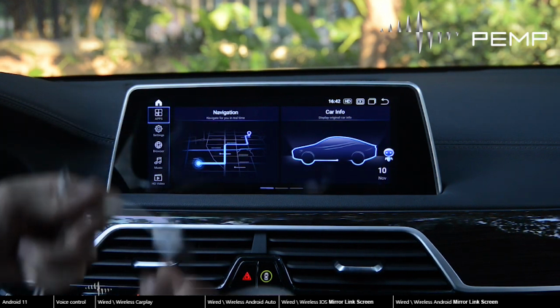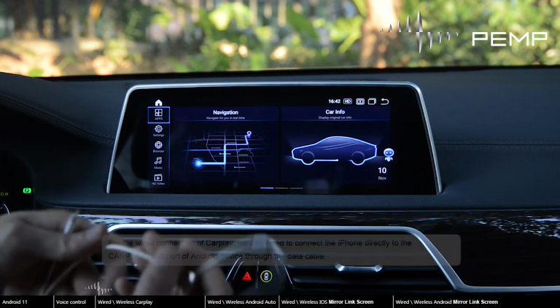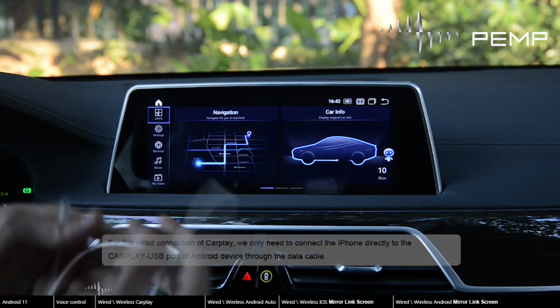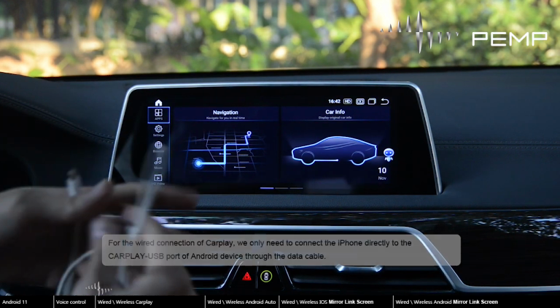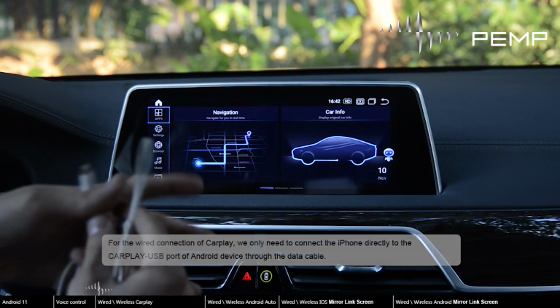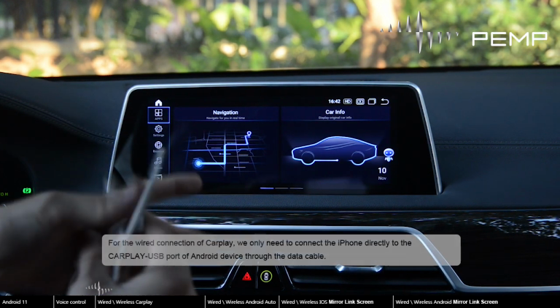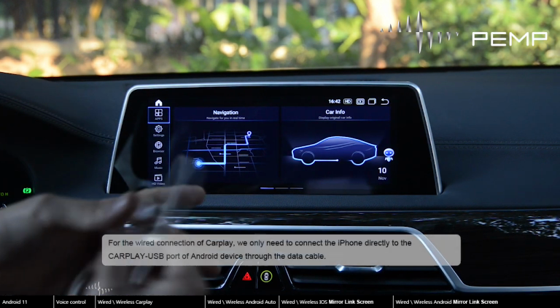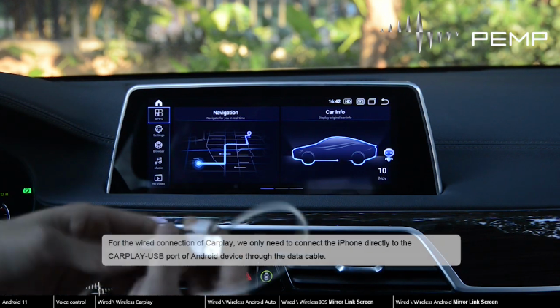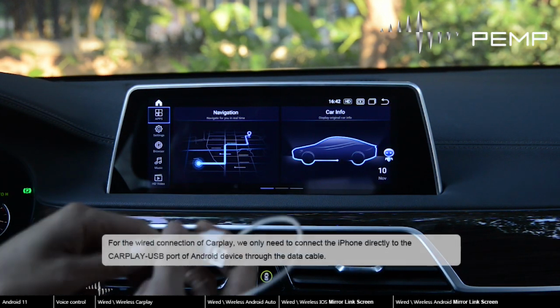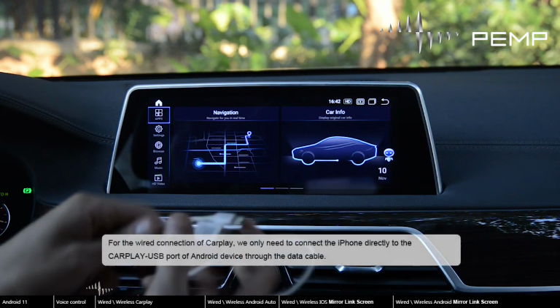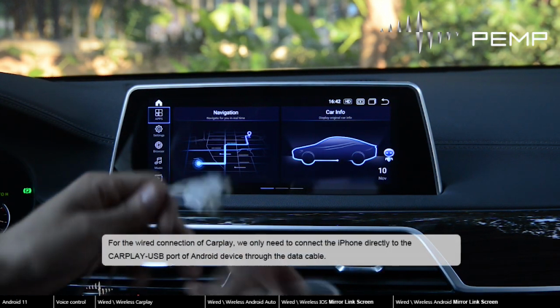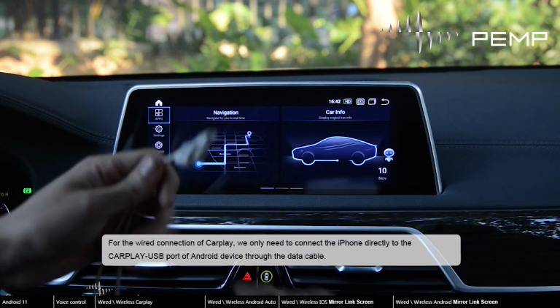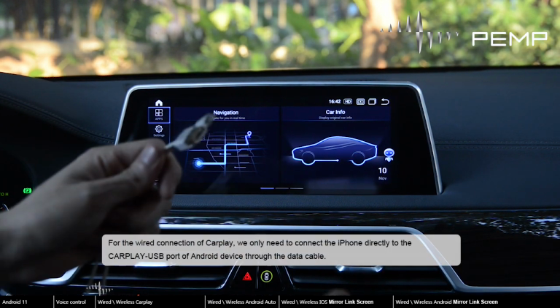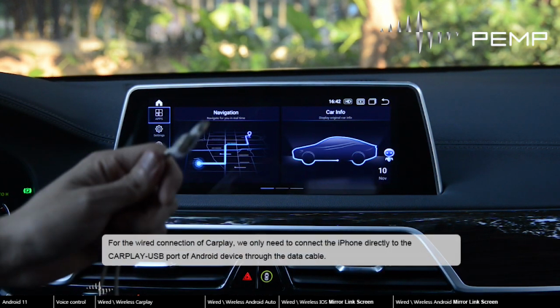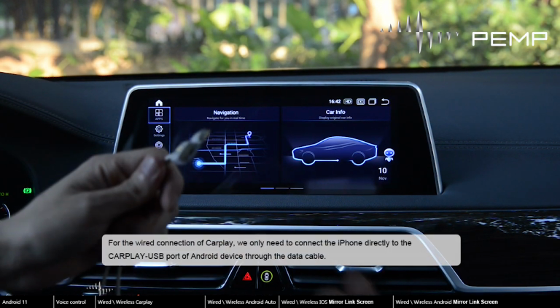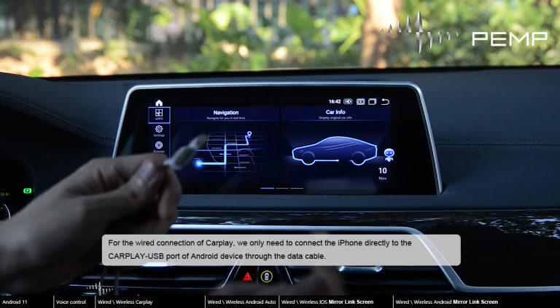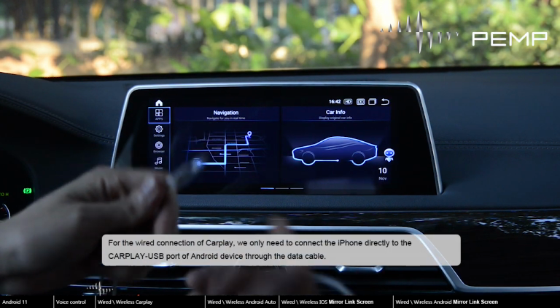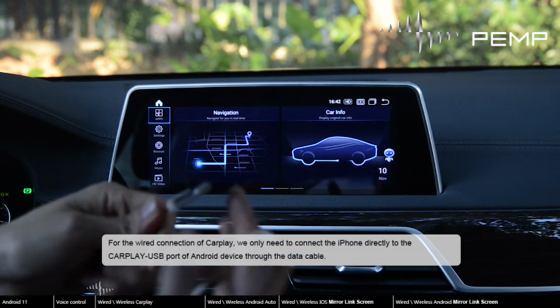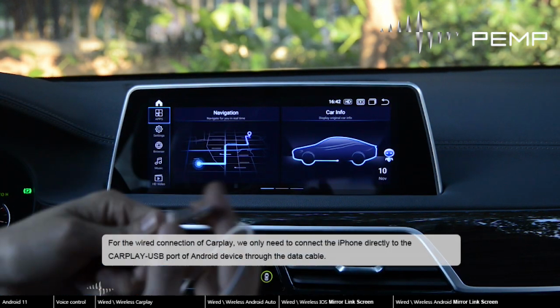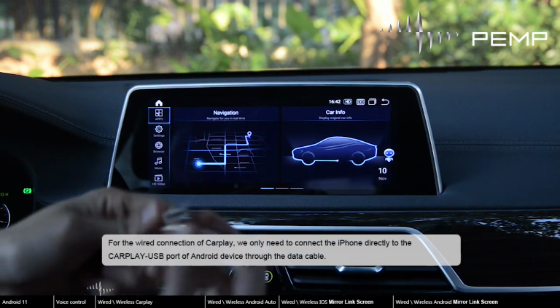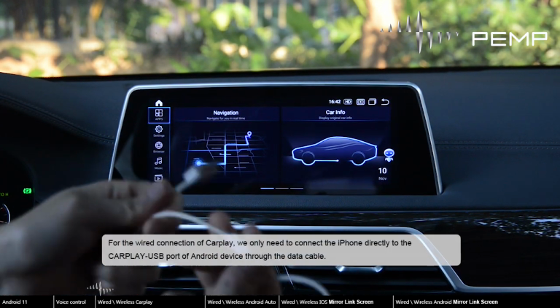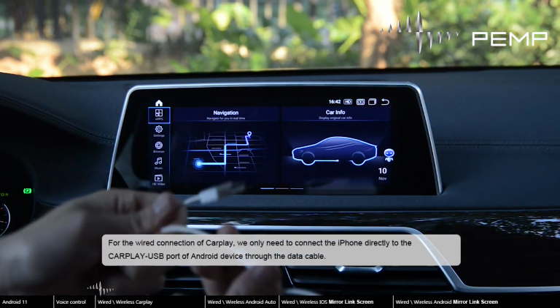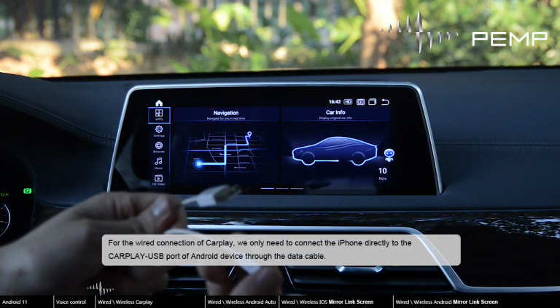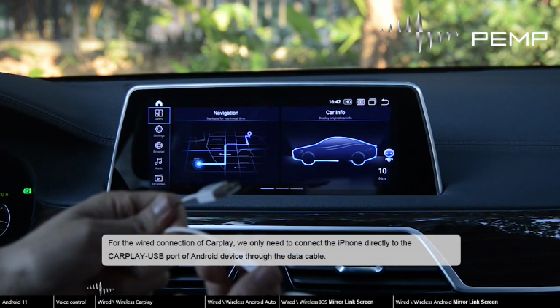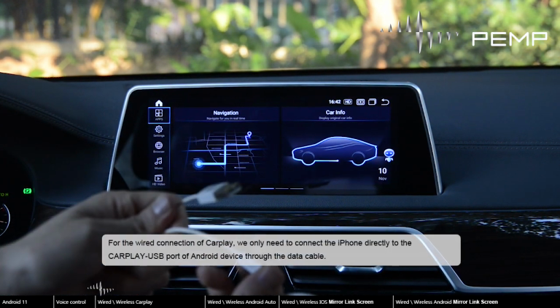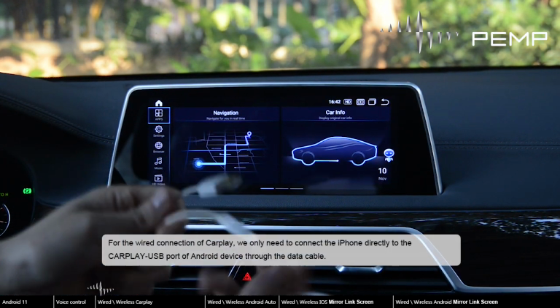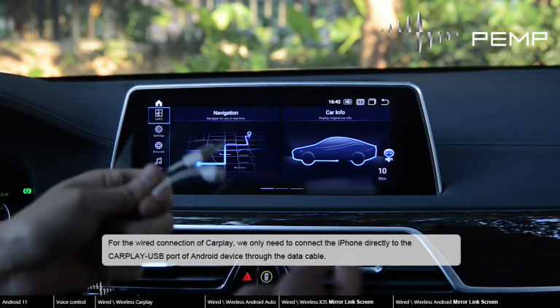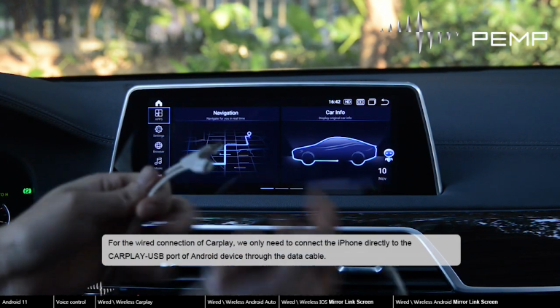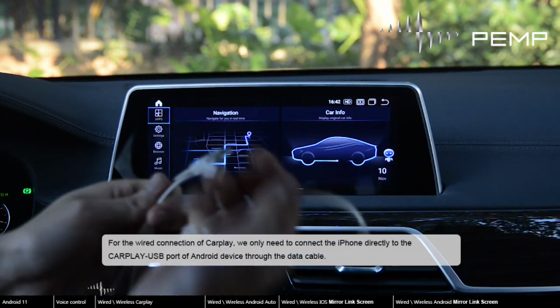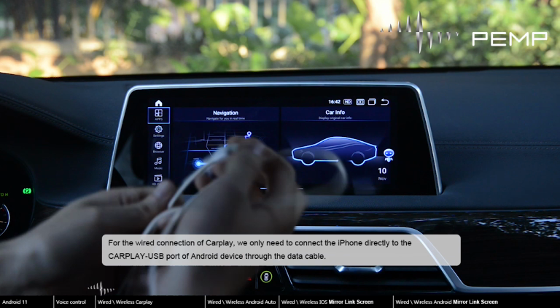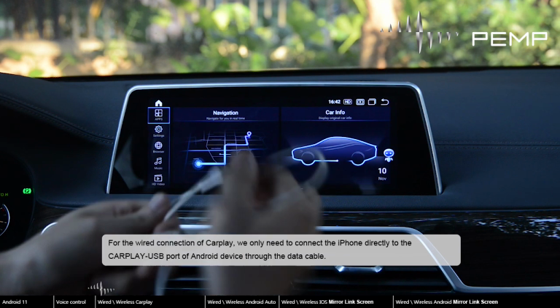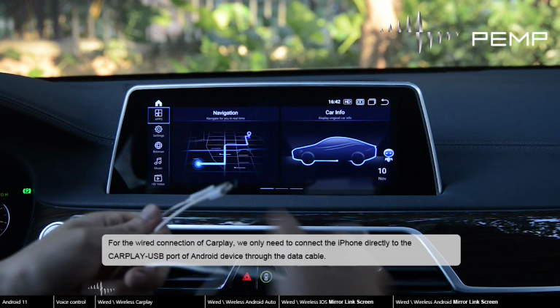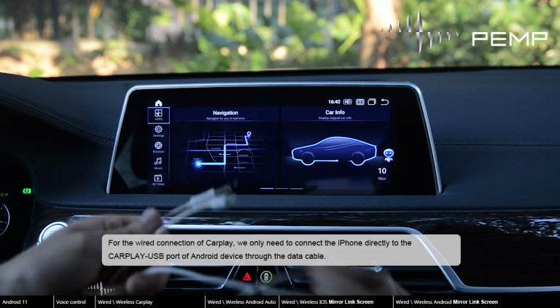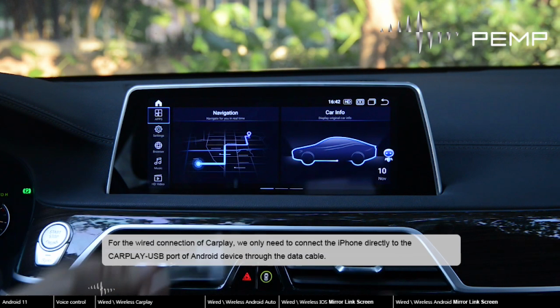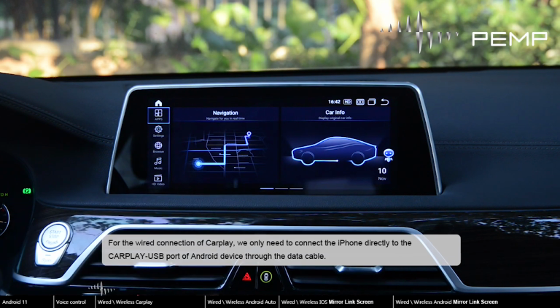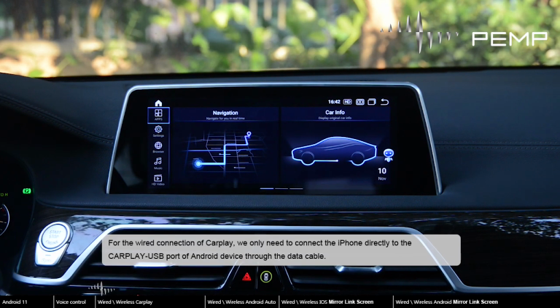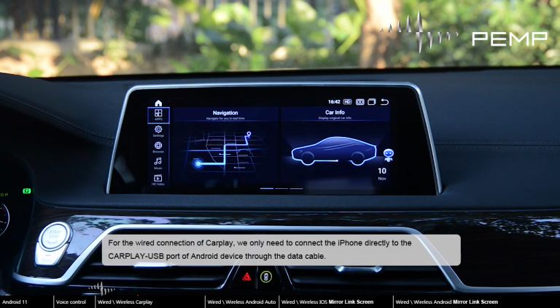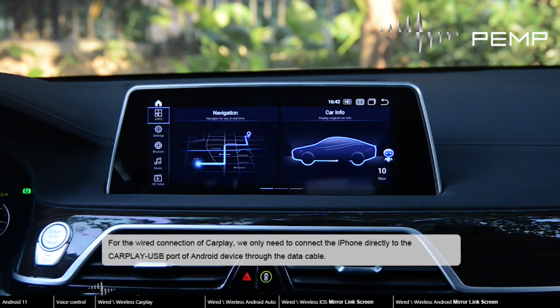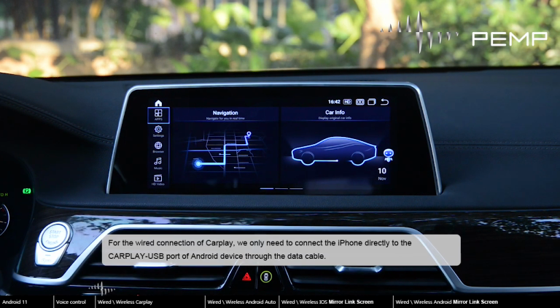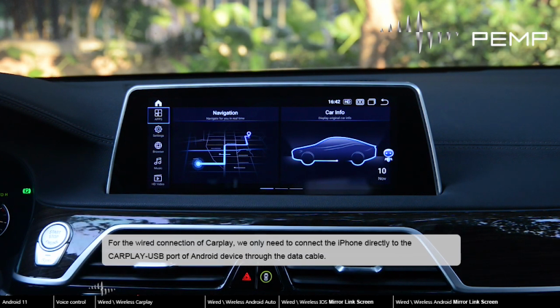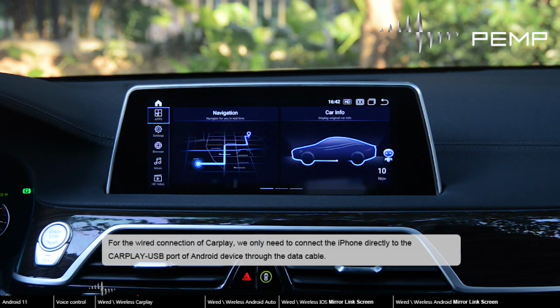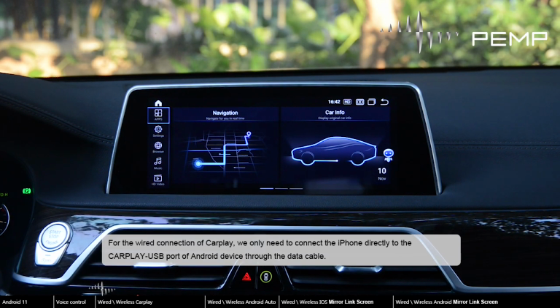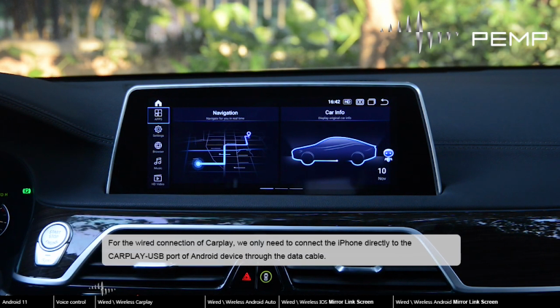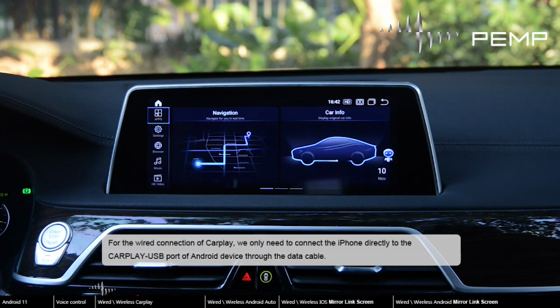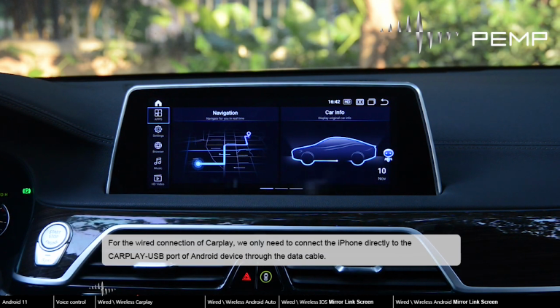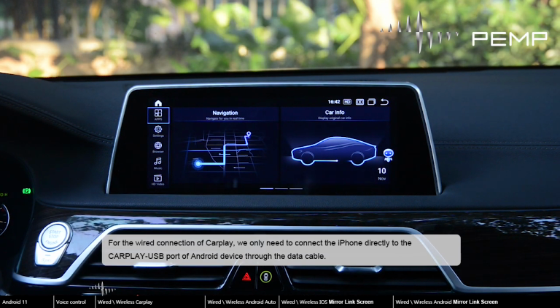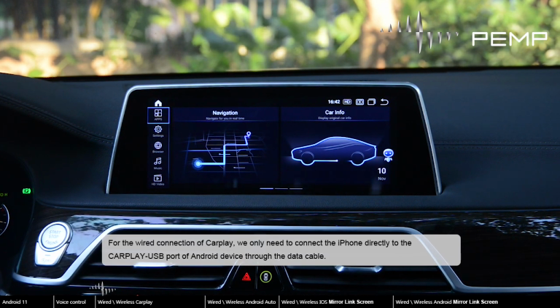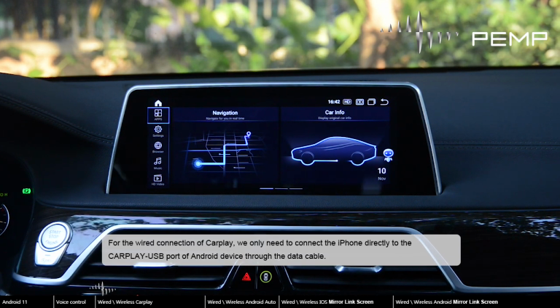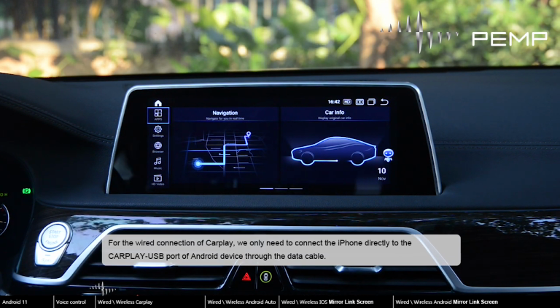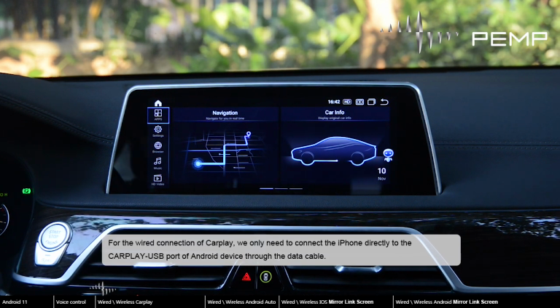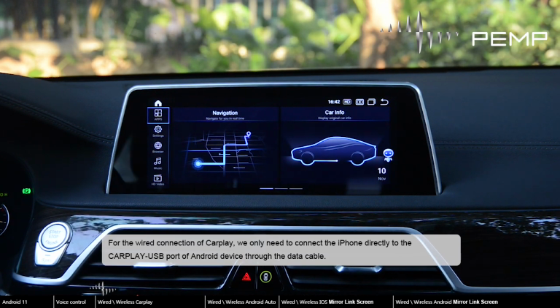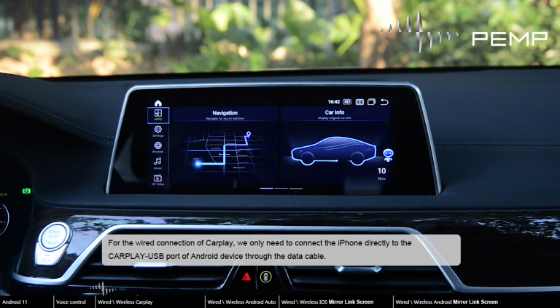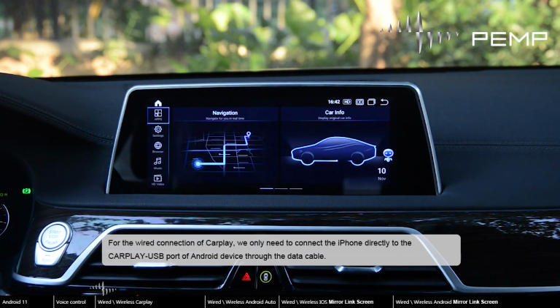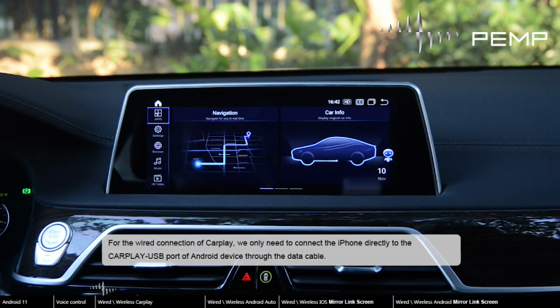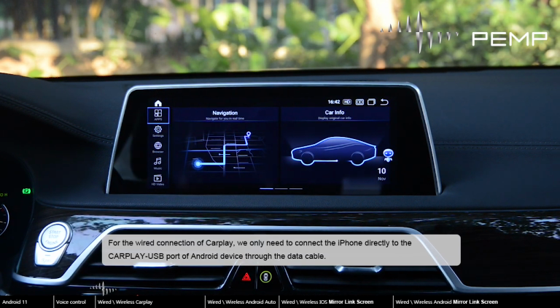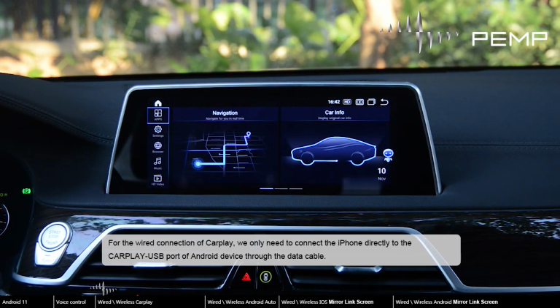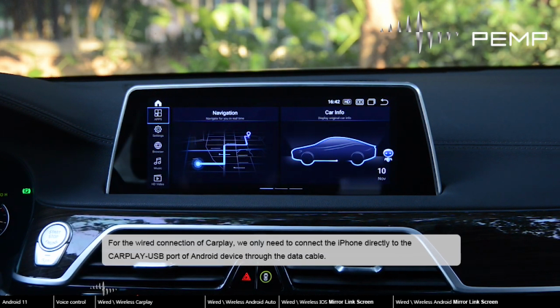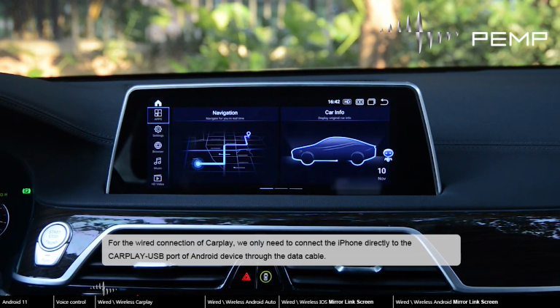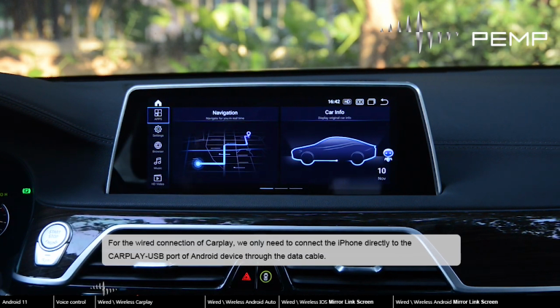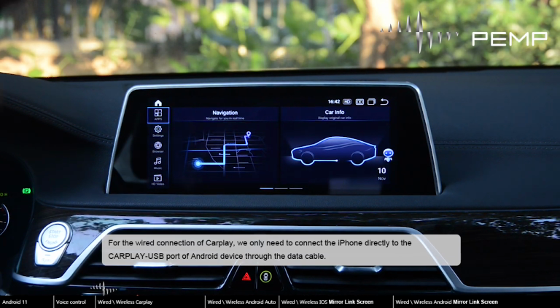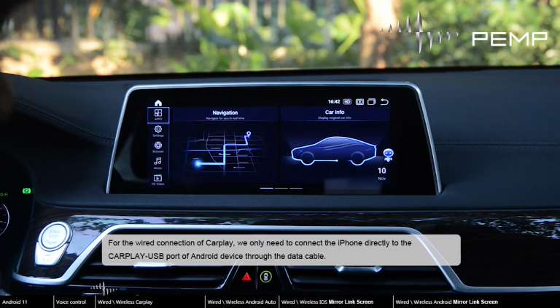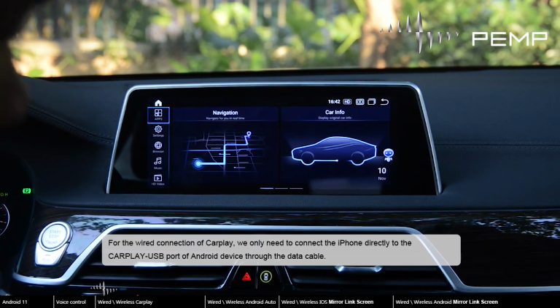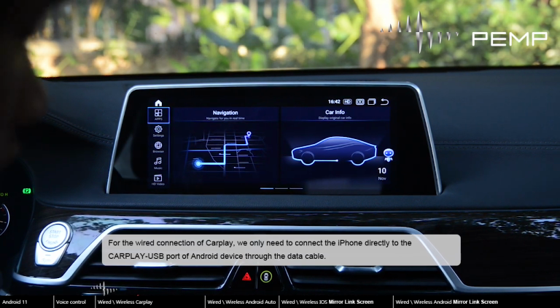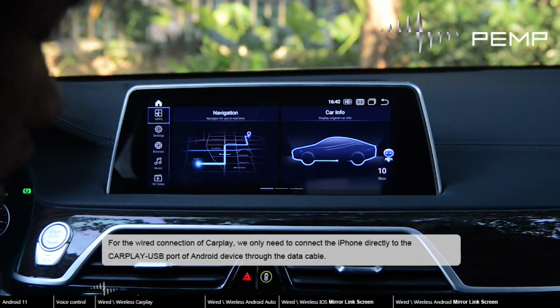For the wired connection of CarPlay, we only need to connect the iPhone directly to the CarPlay USB port of the Android device through the data cable.